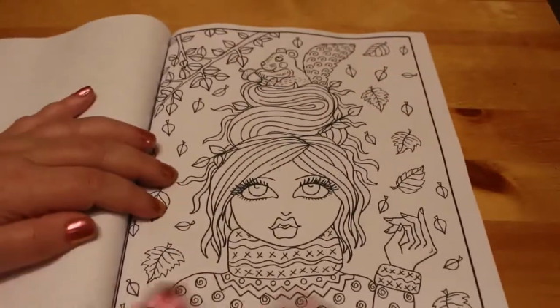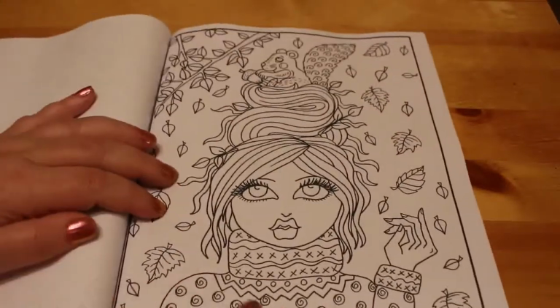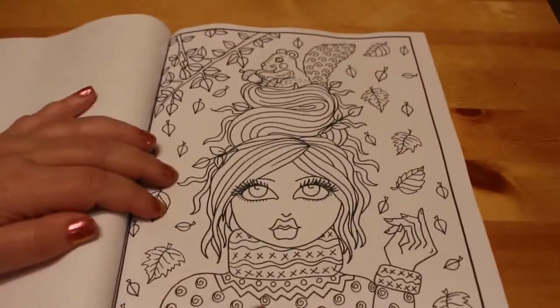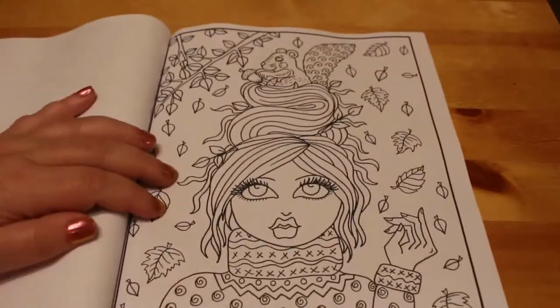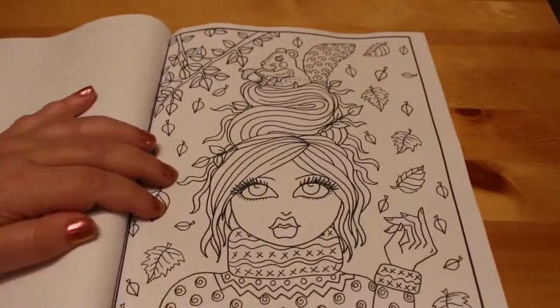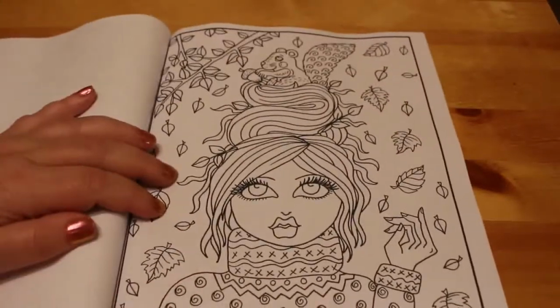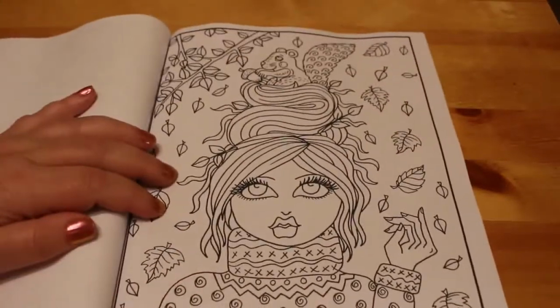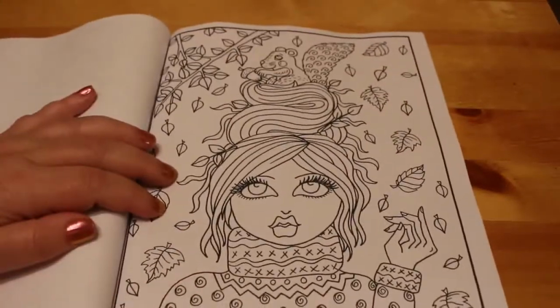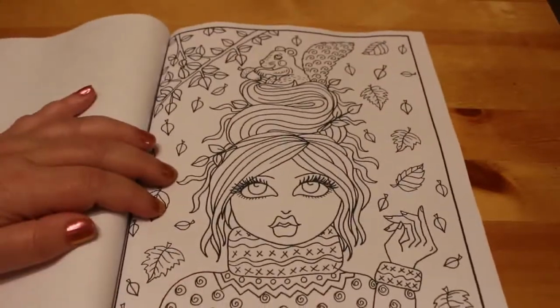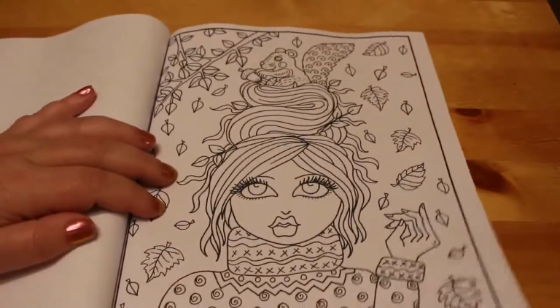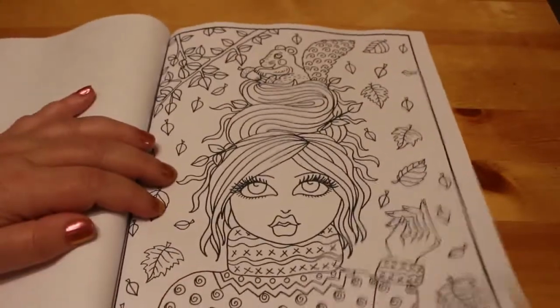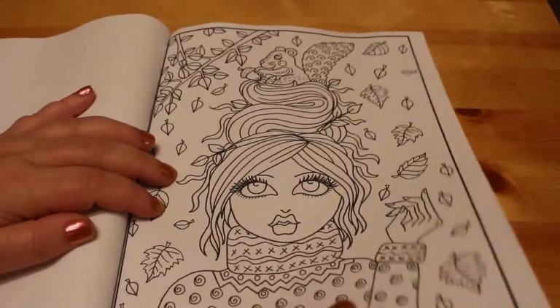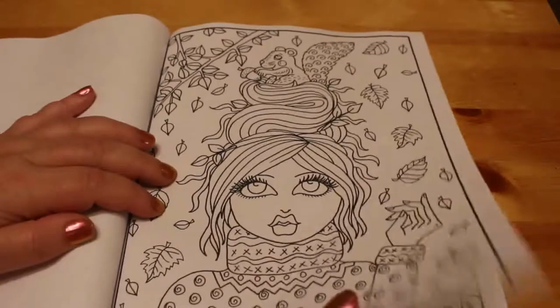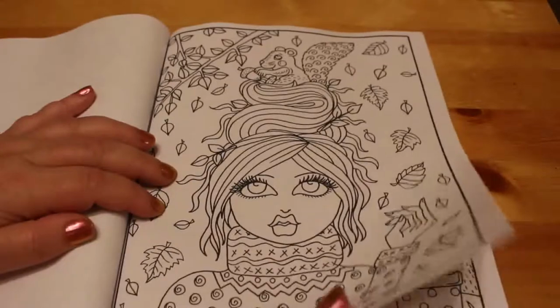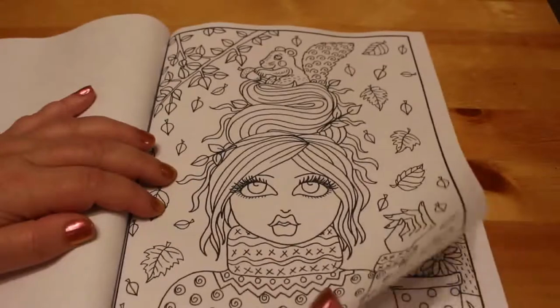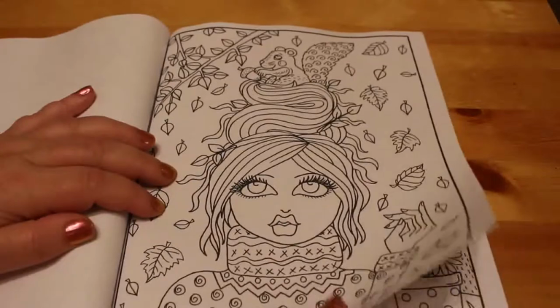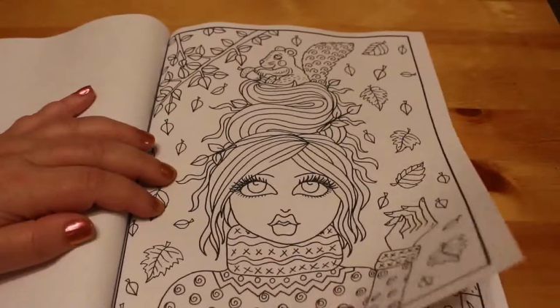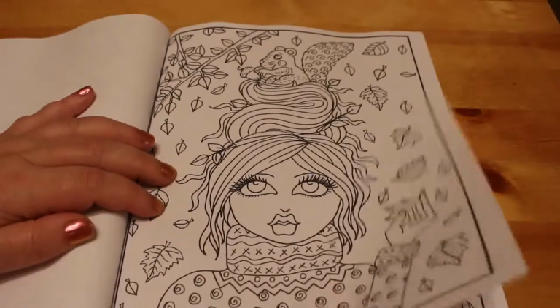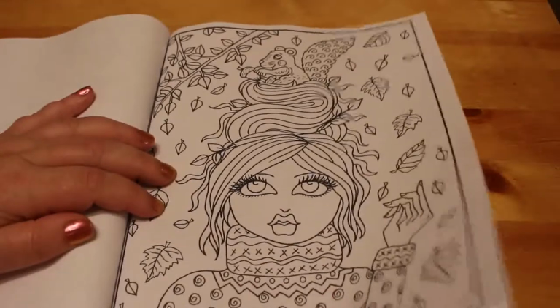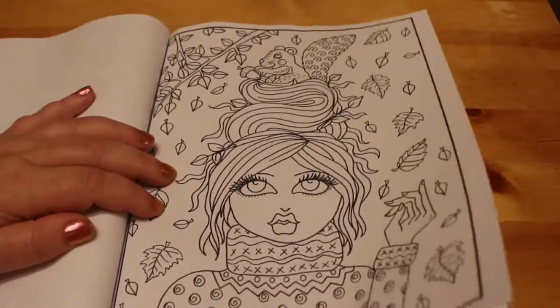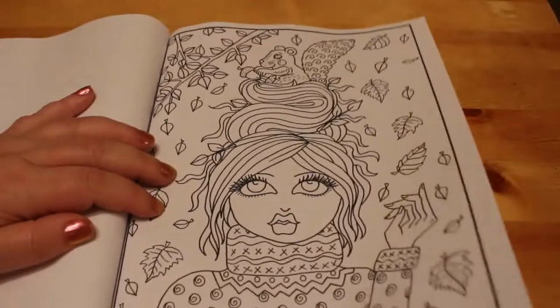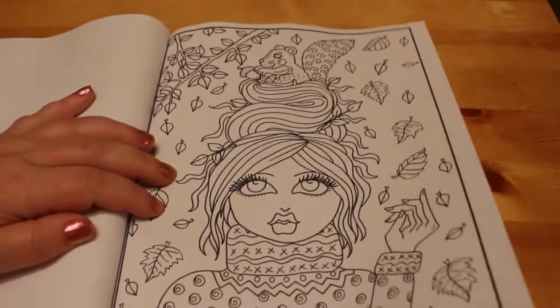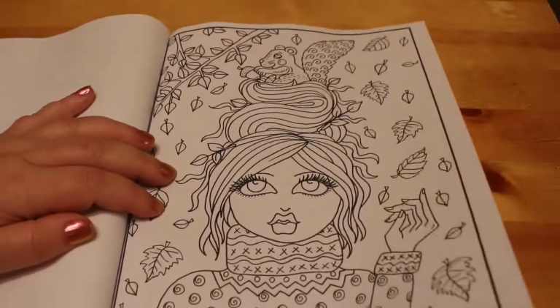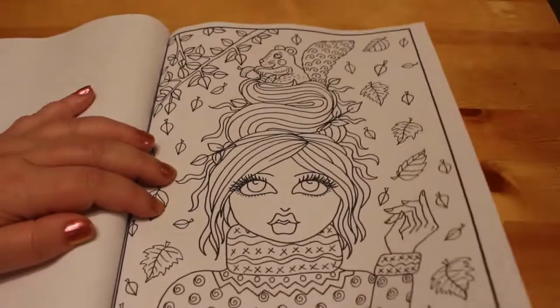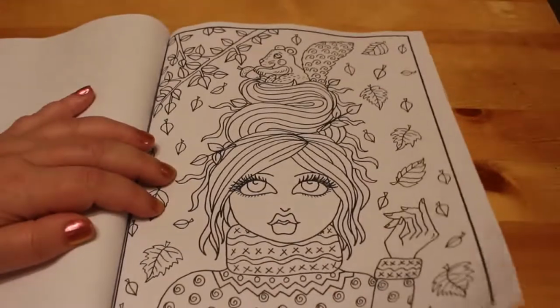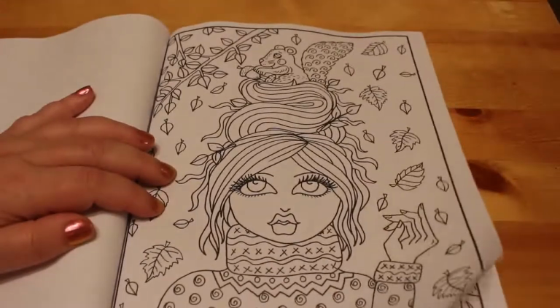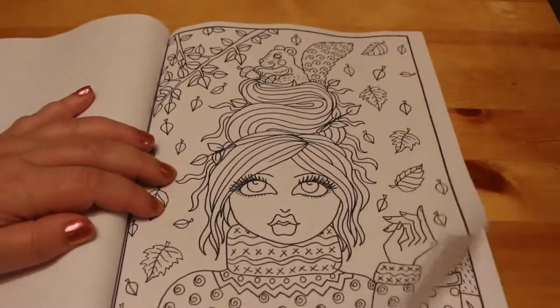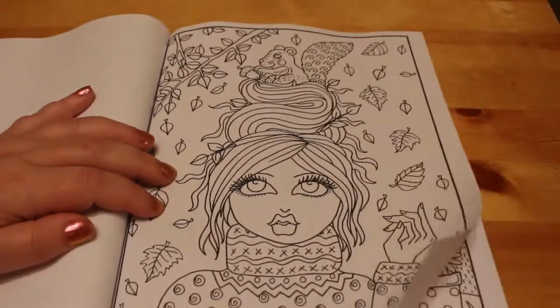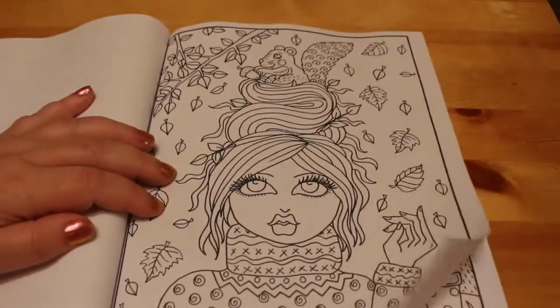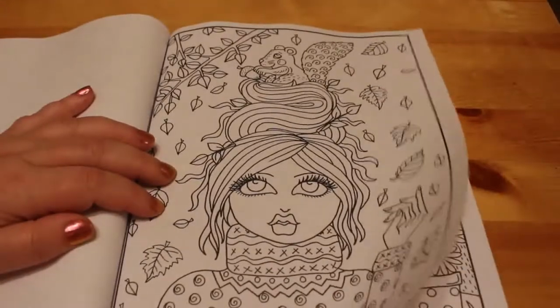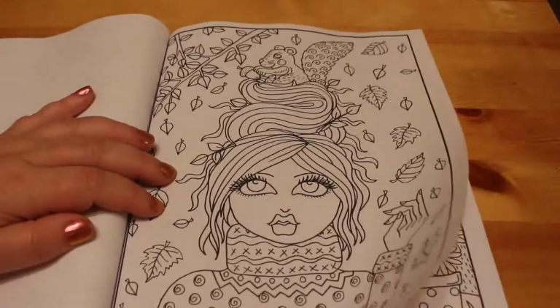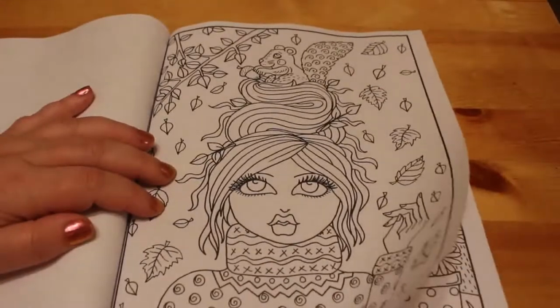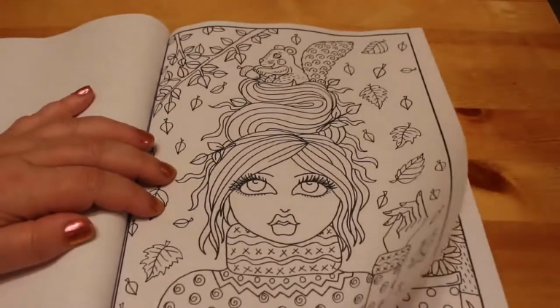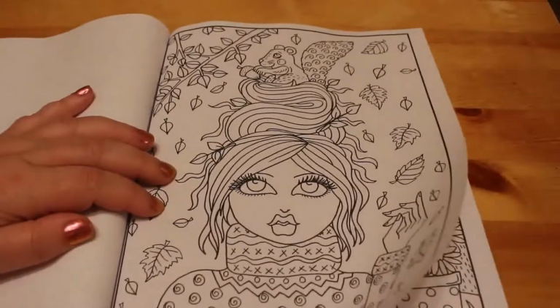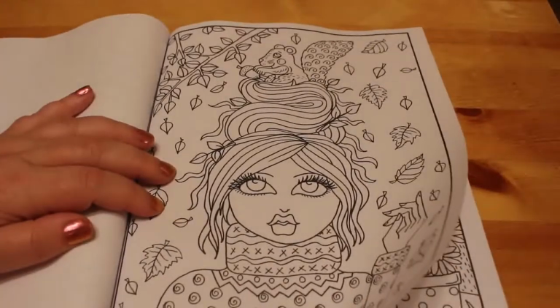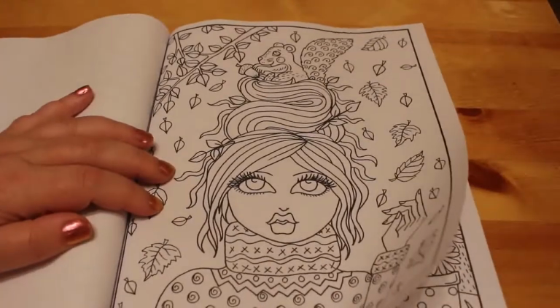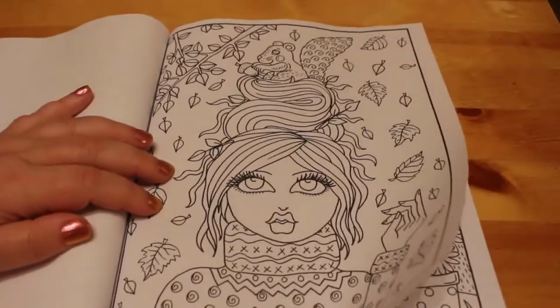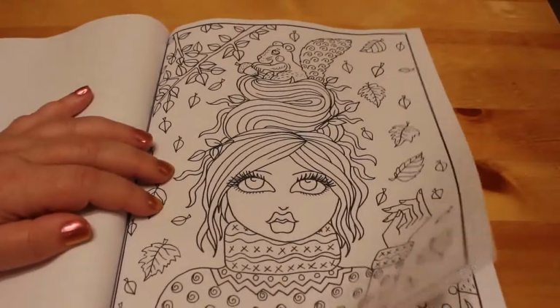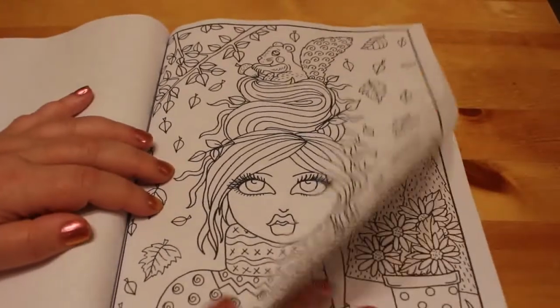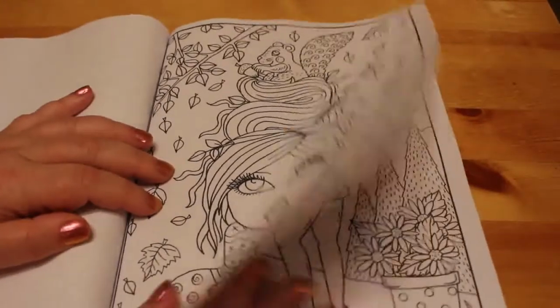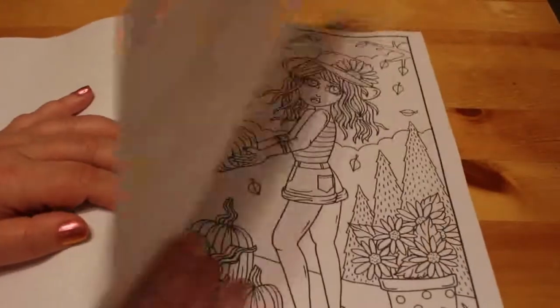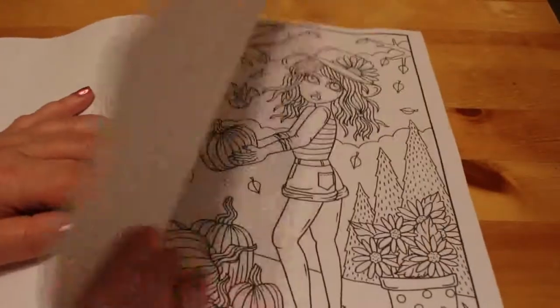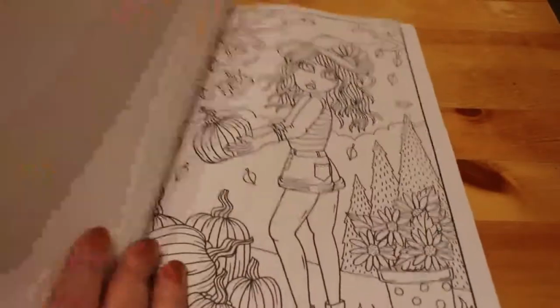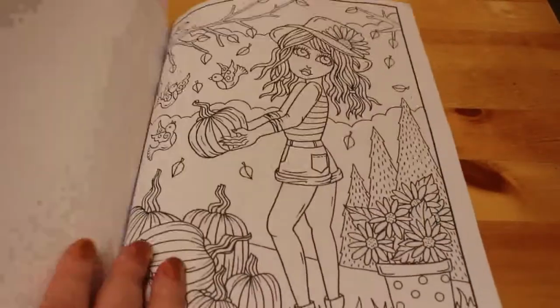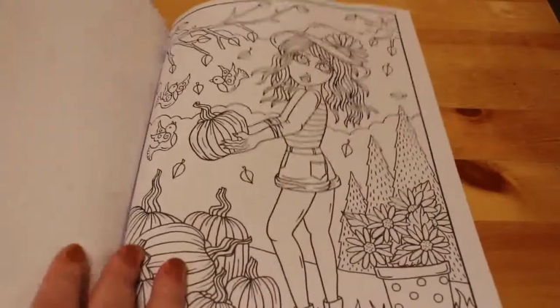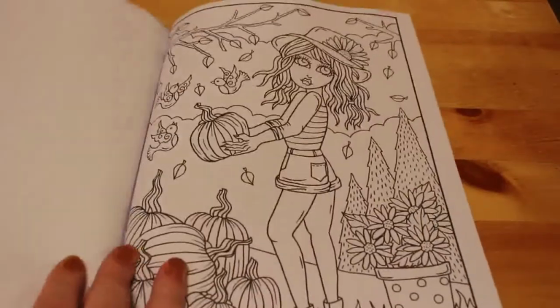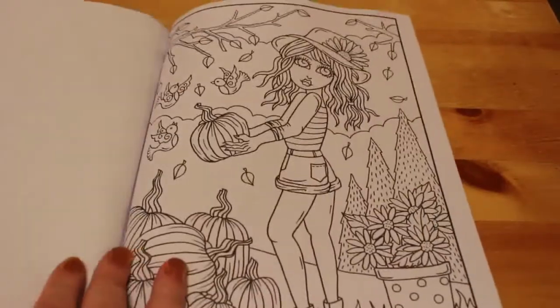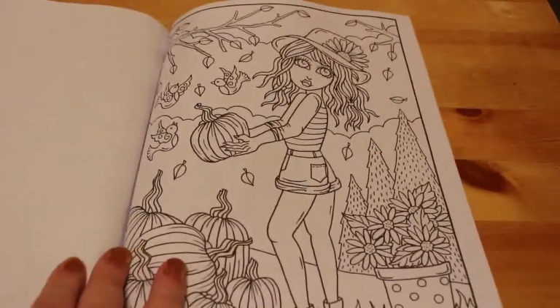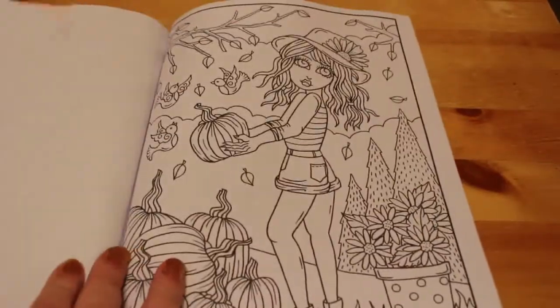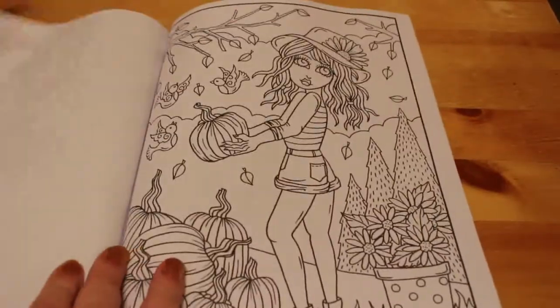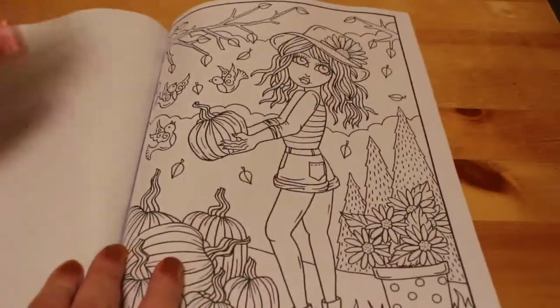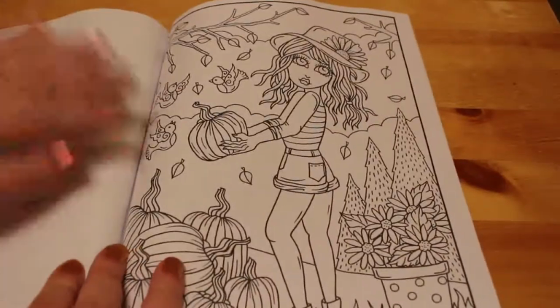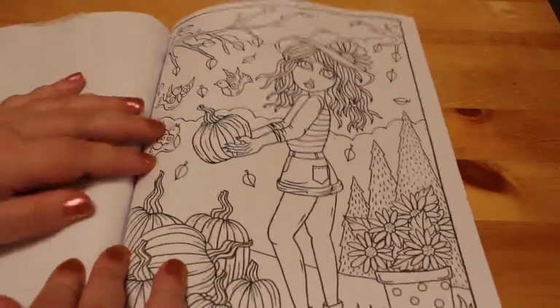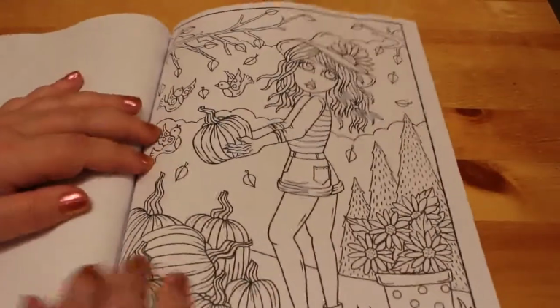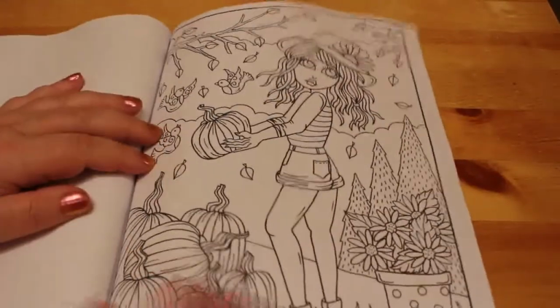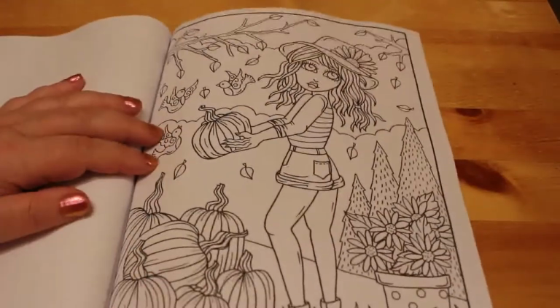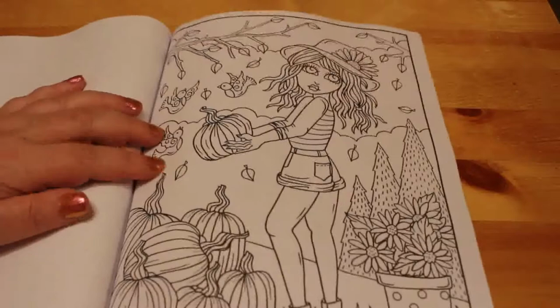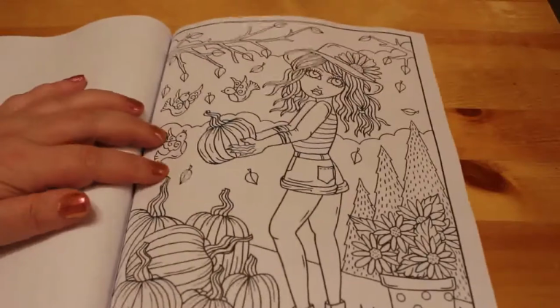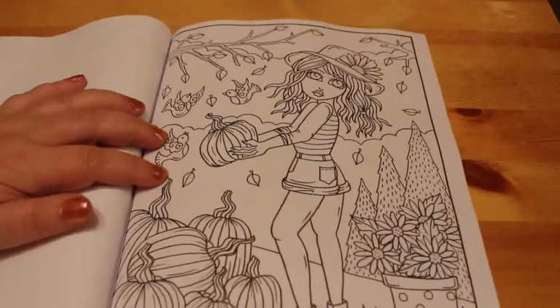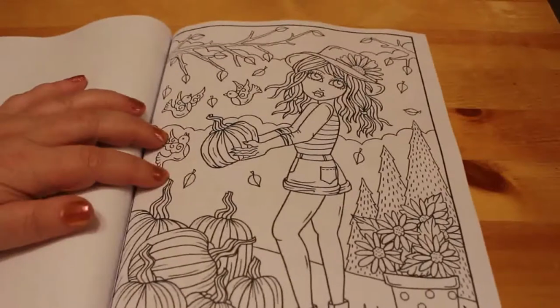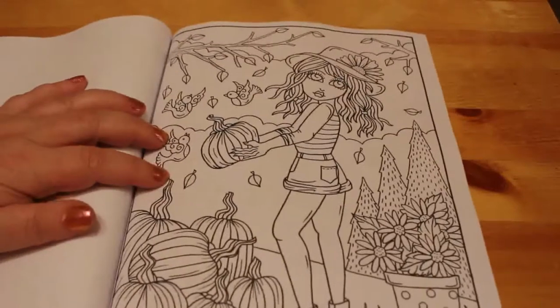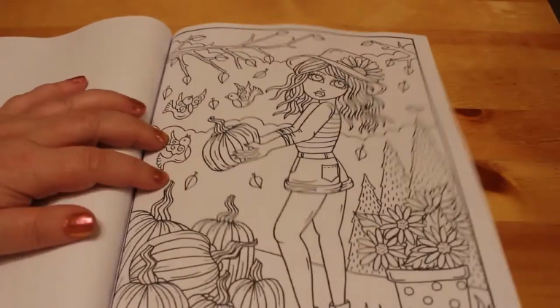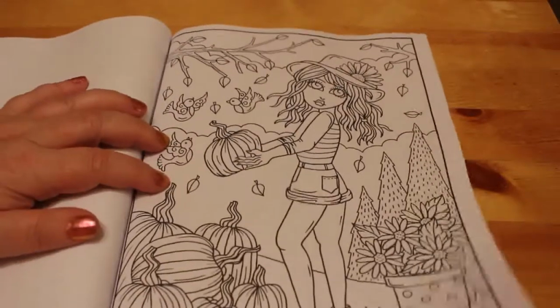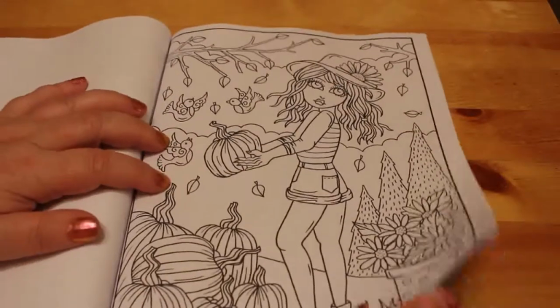There's a squirrel nesting in her hair — I like that one. More pumpkins.